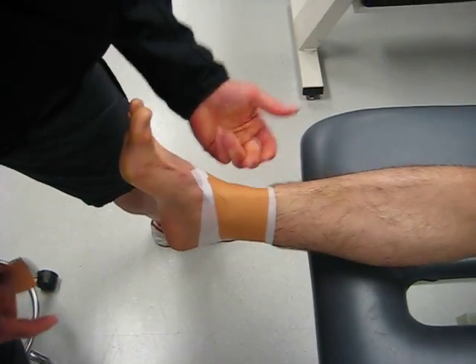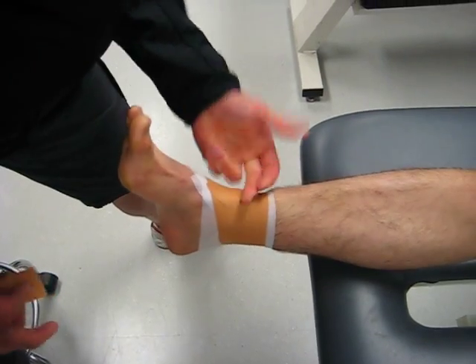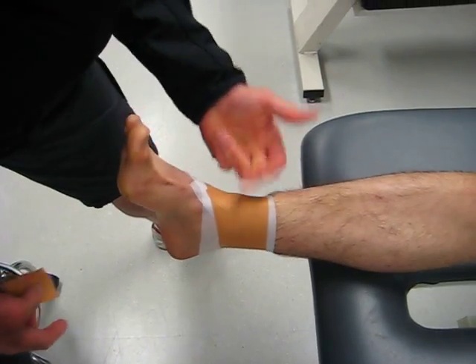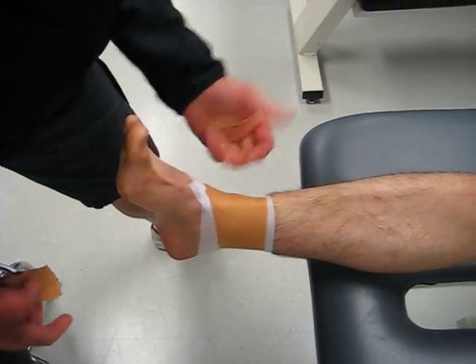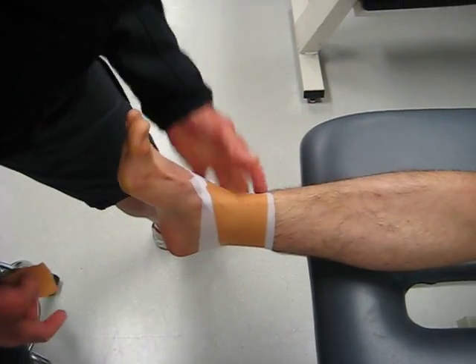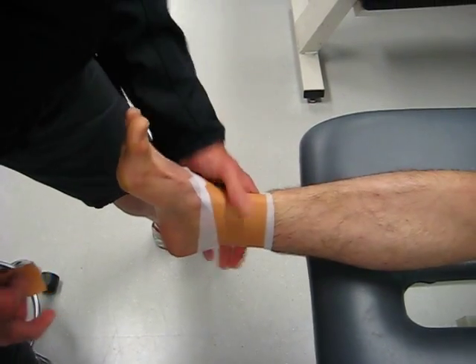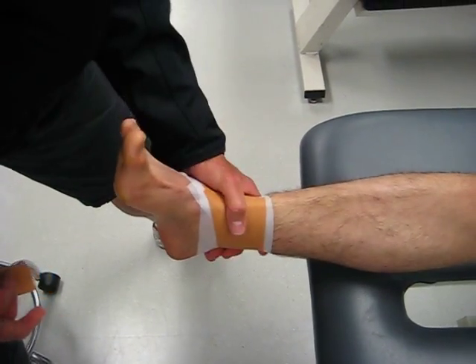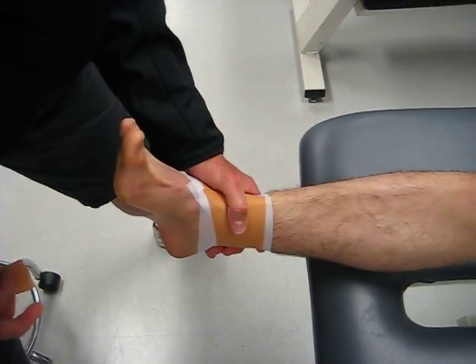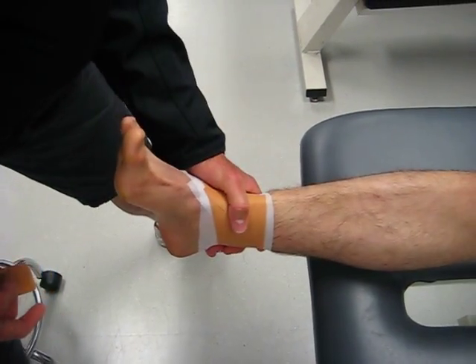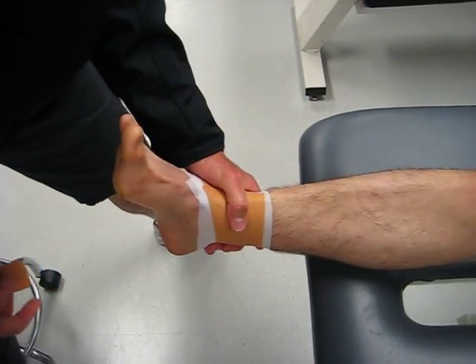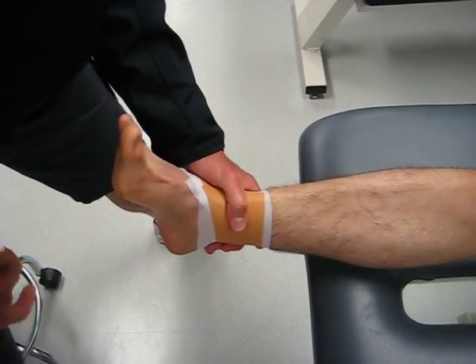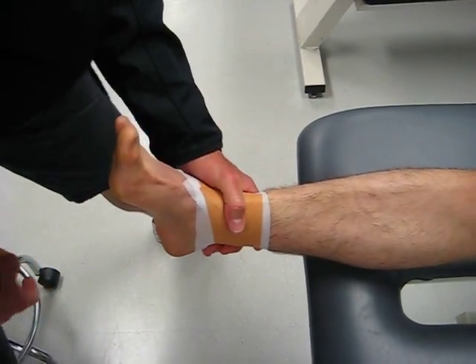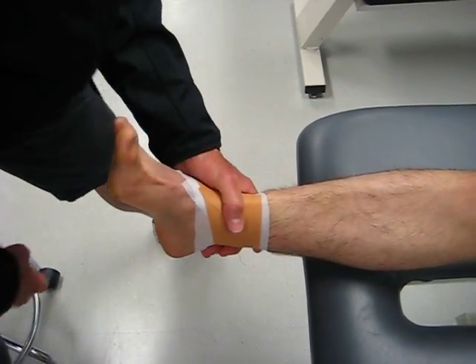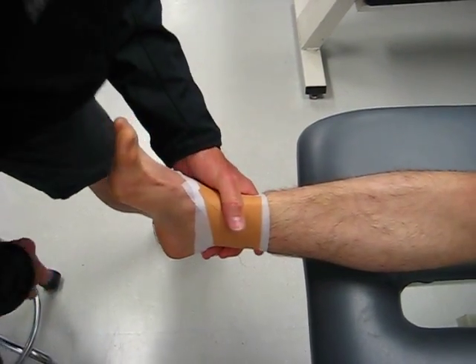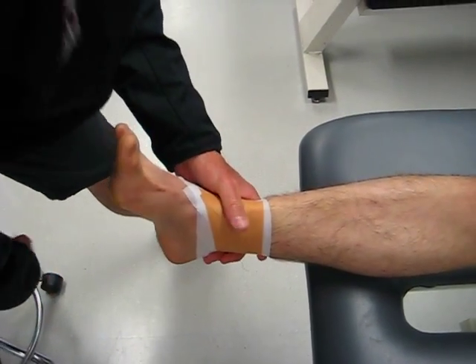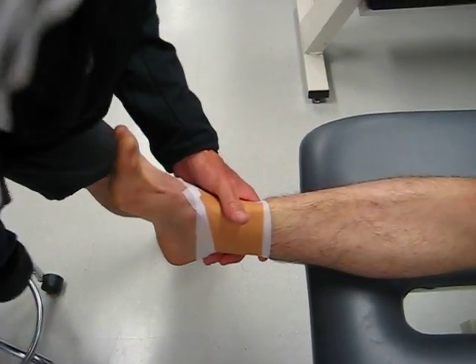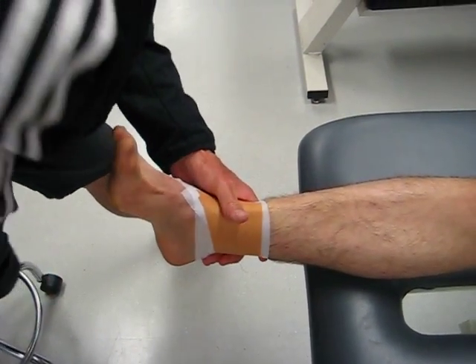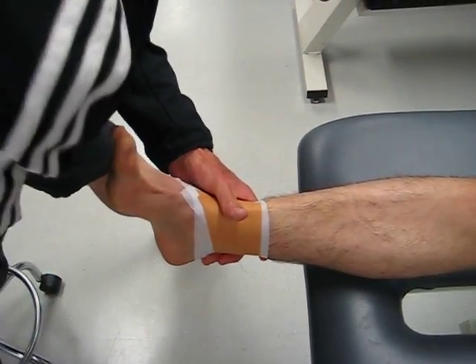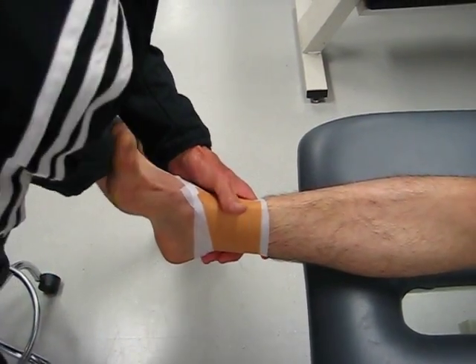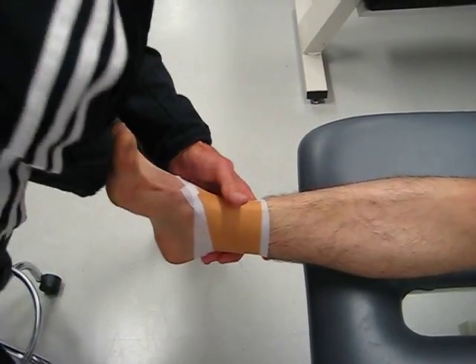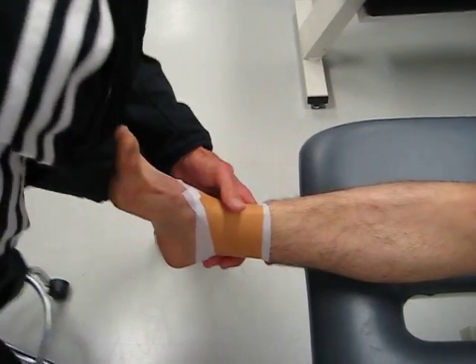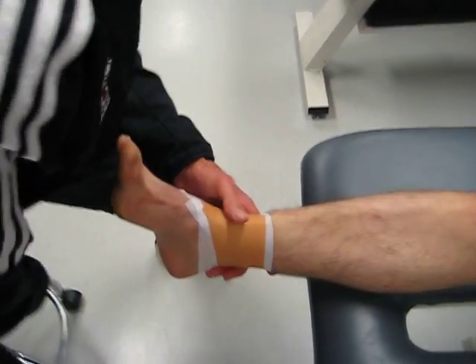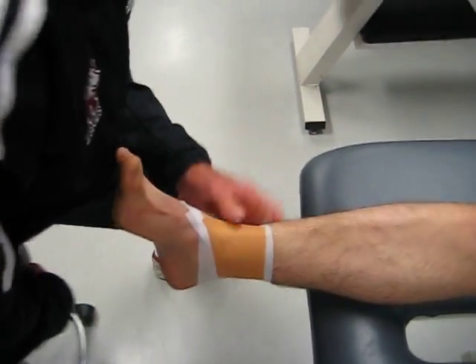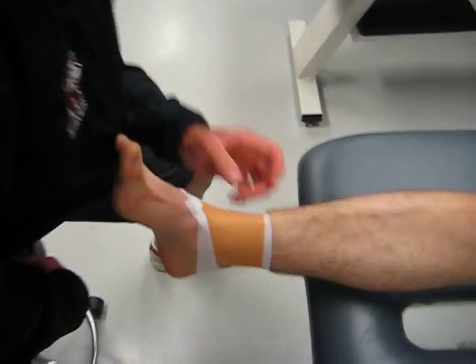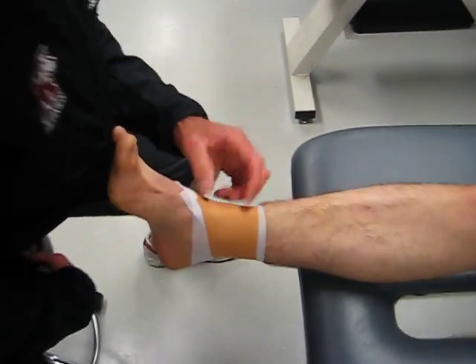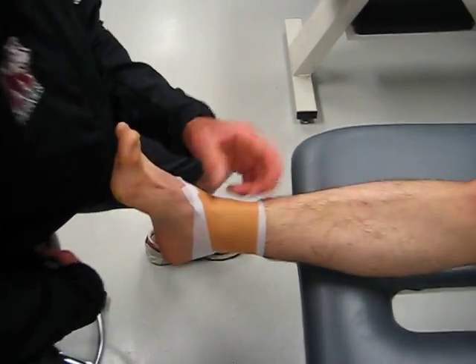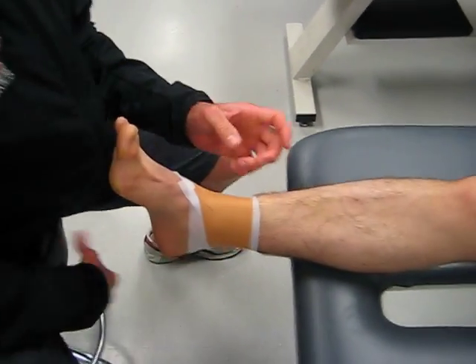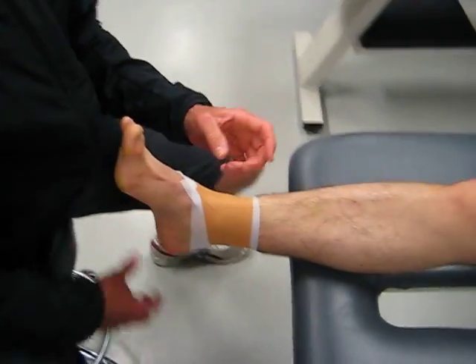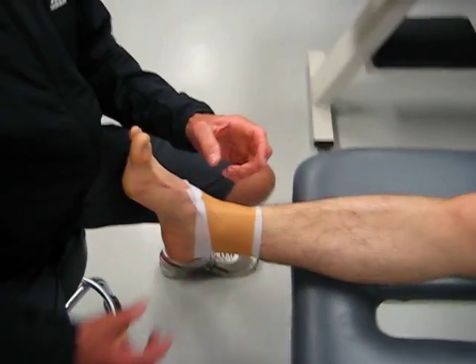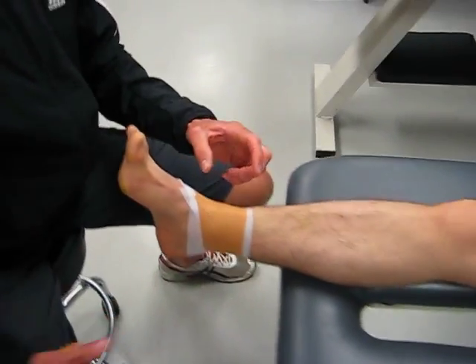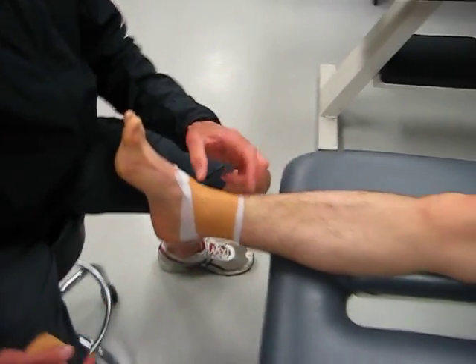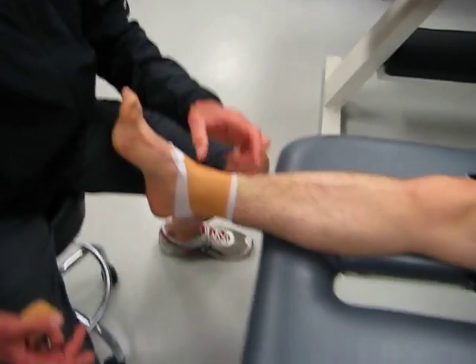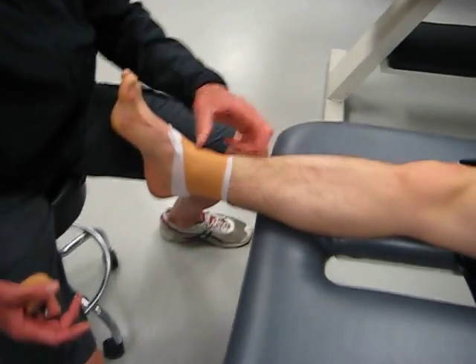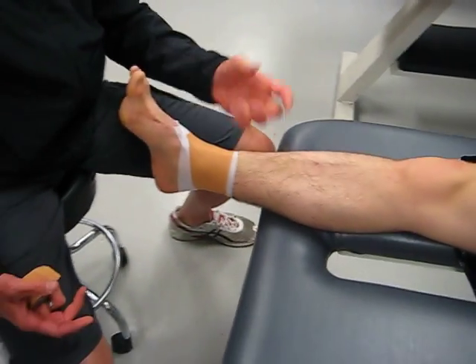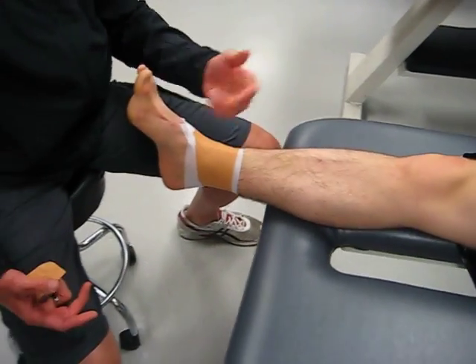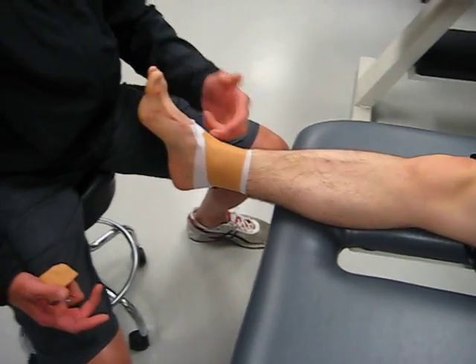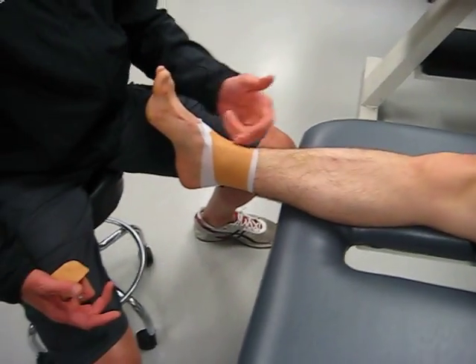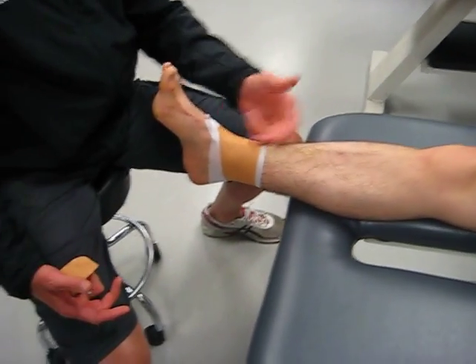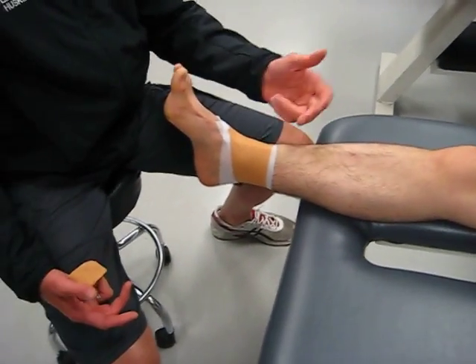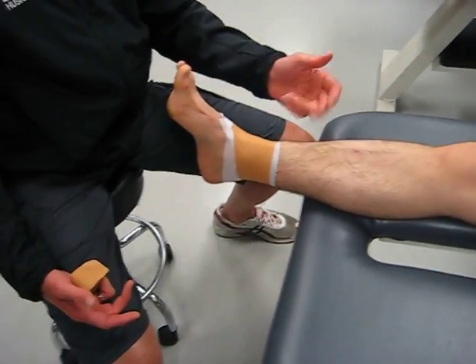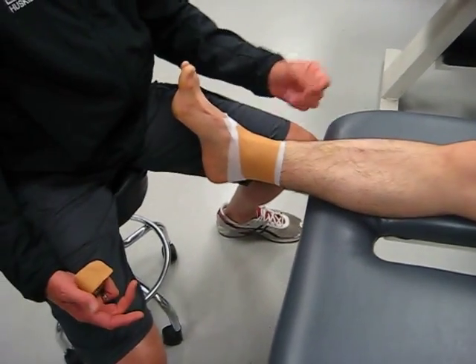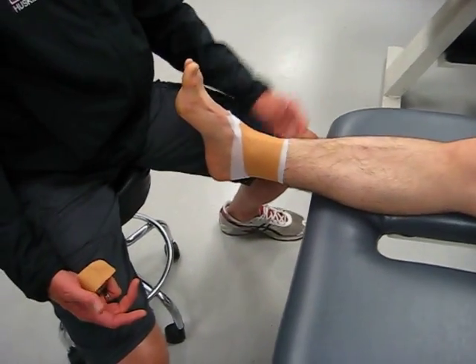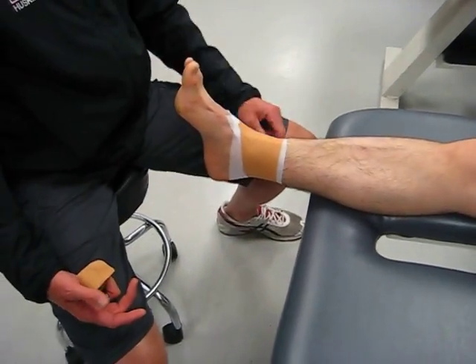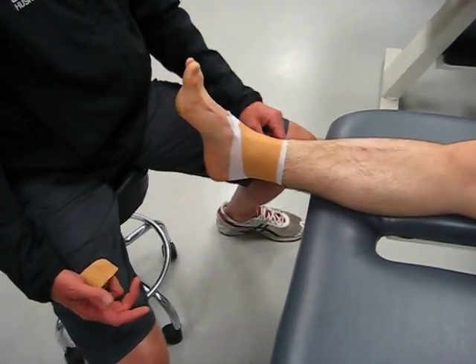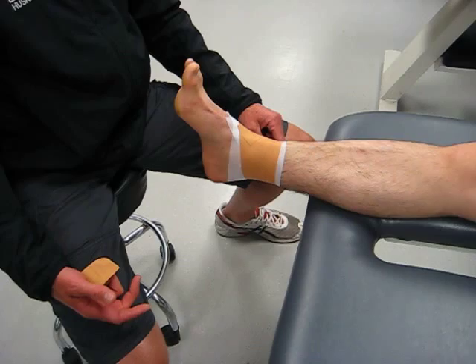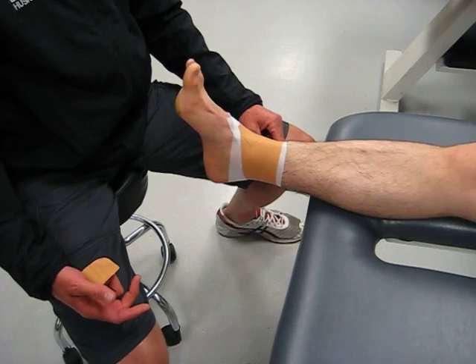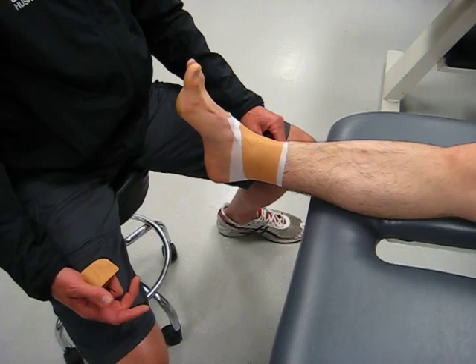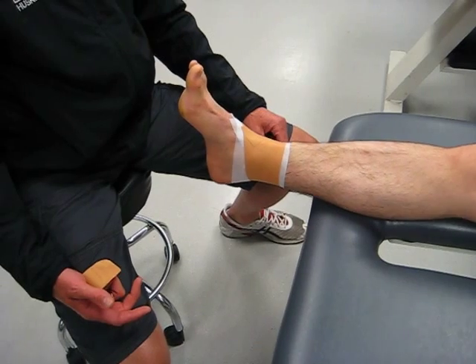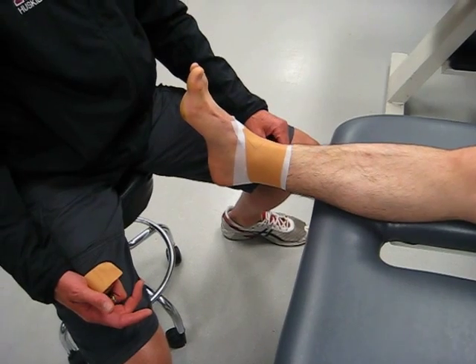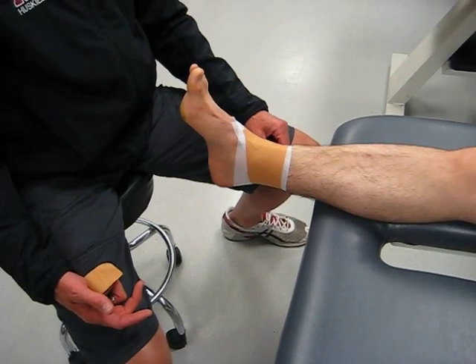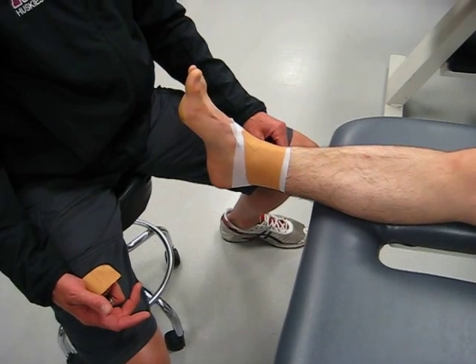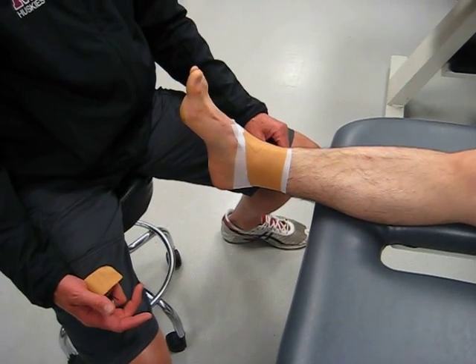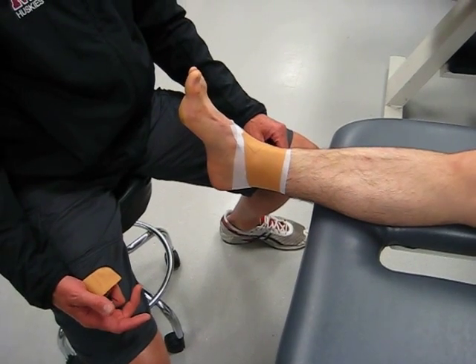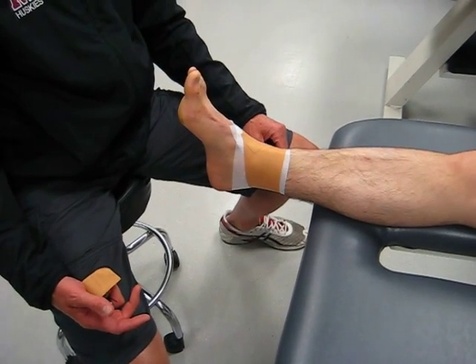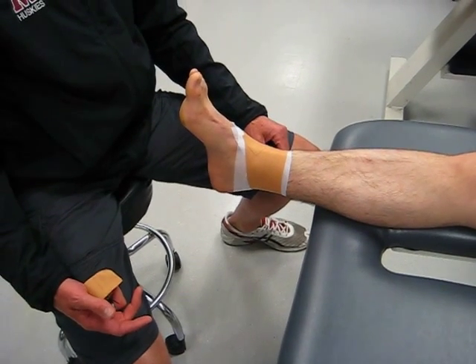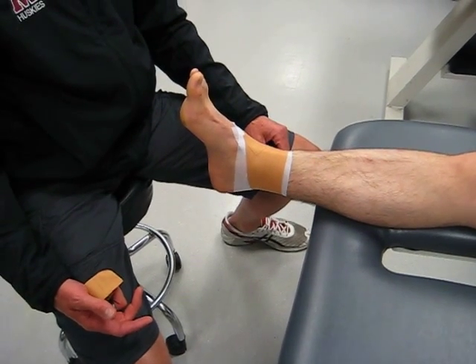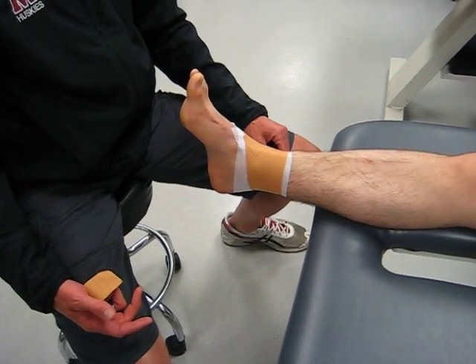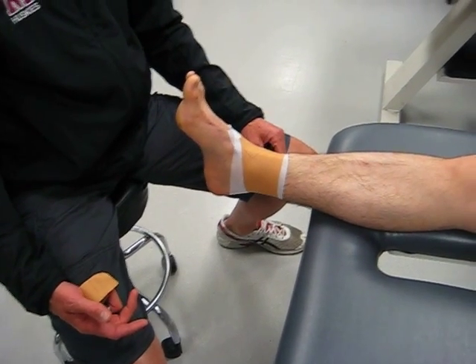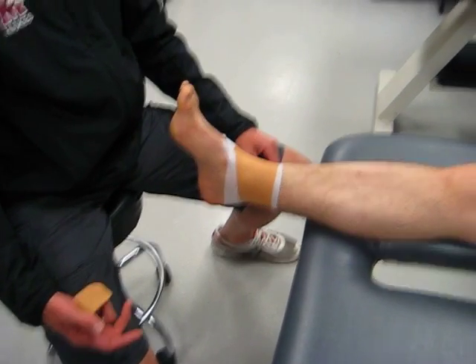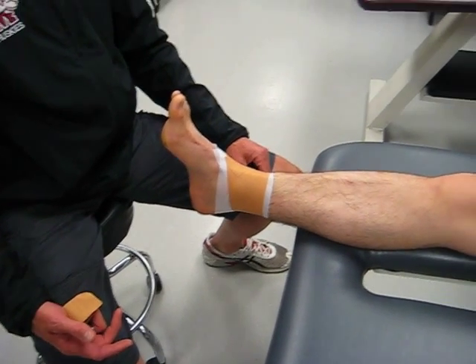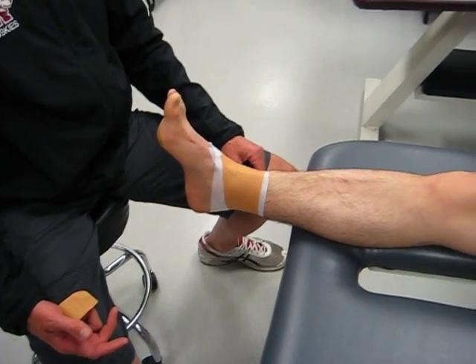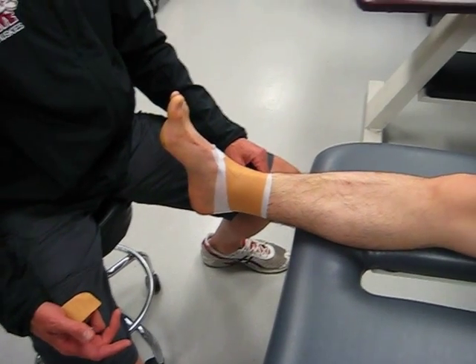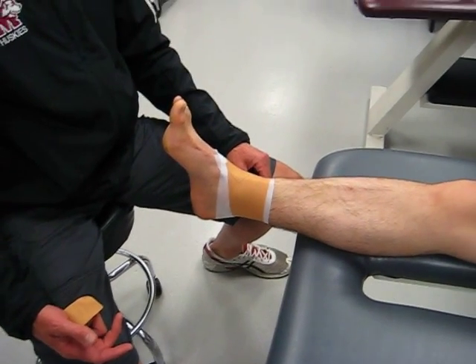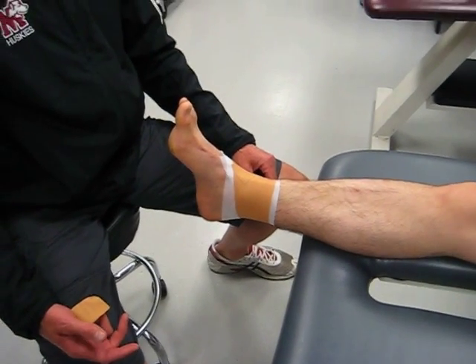Typically you only need to use three or four strips depending on how much damage has been done to that ligament. That's it!